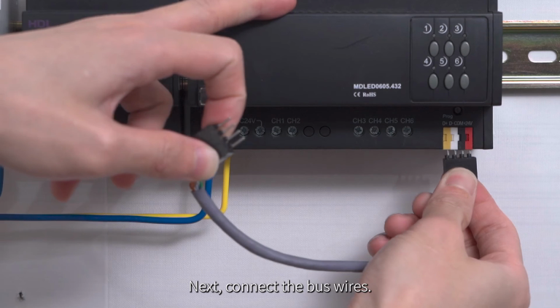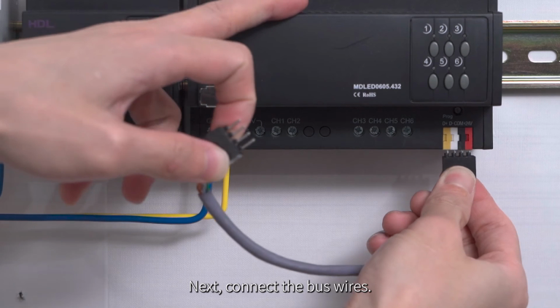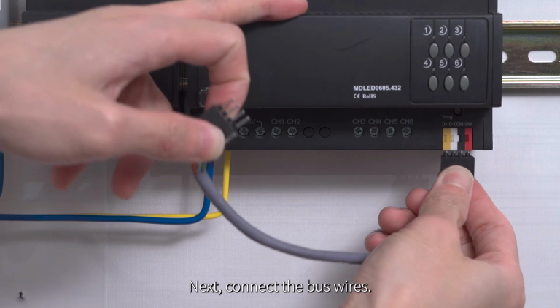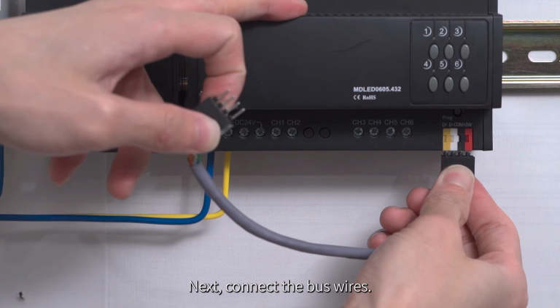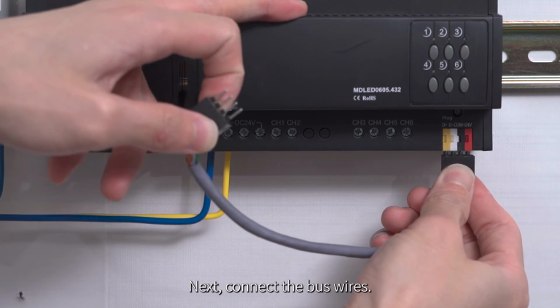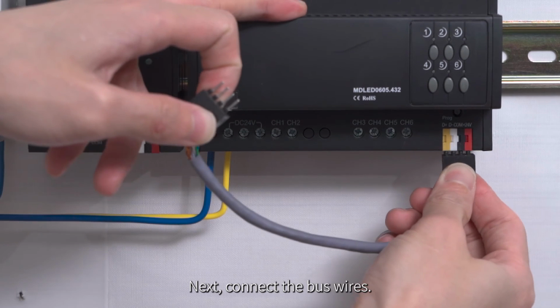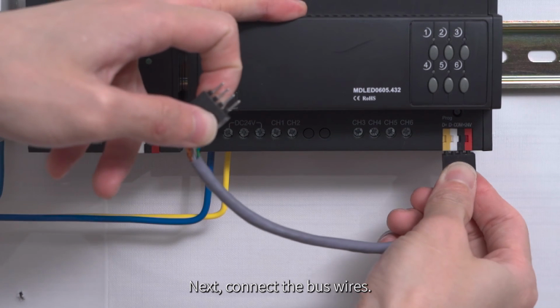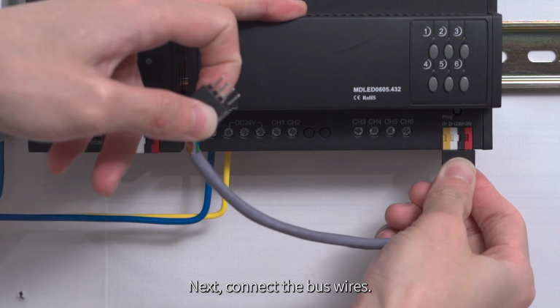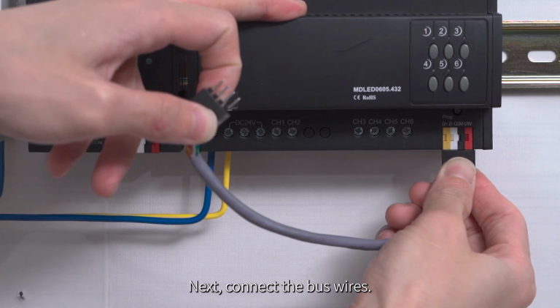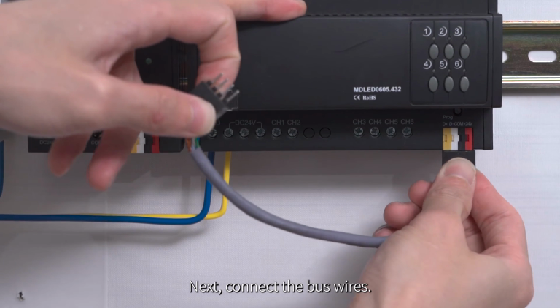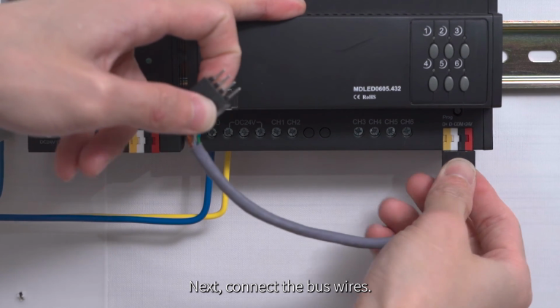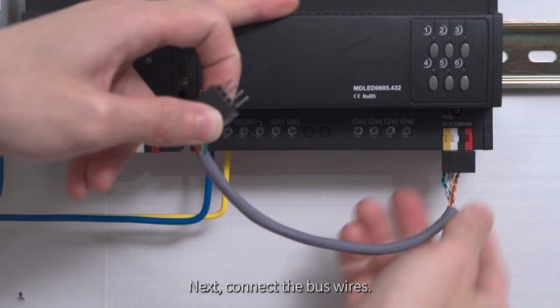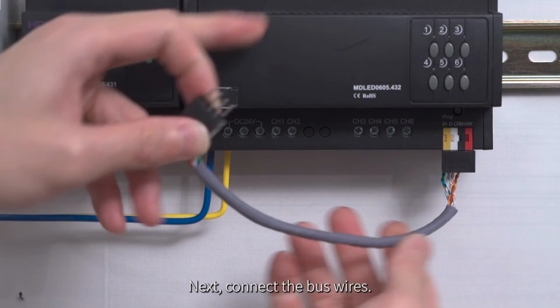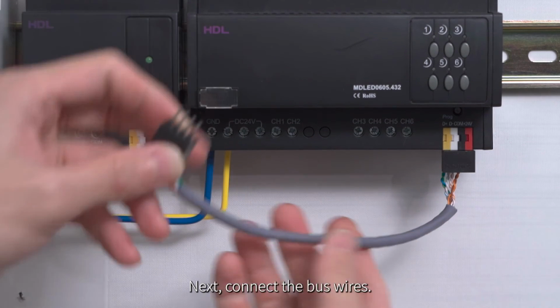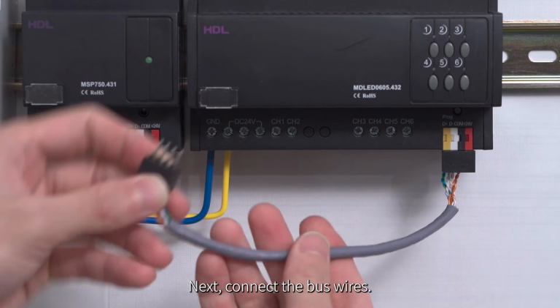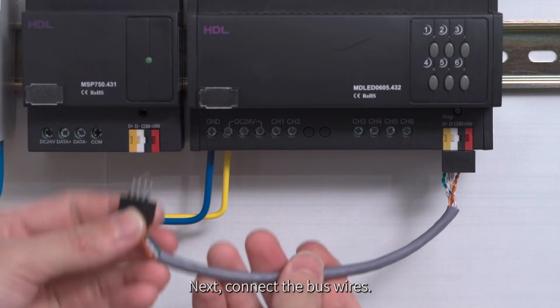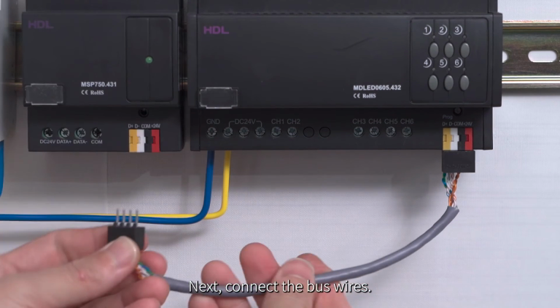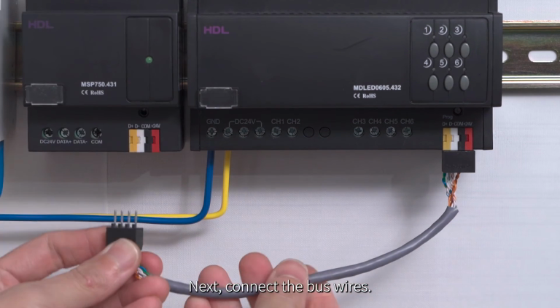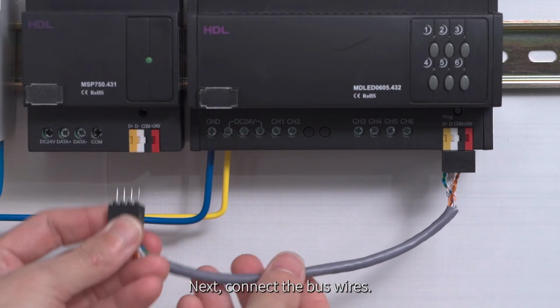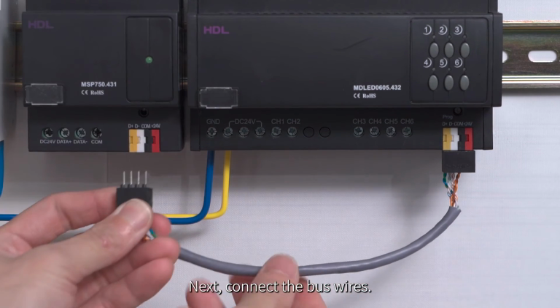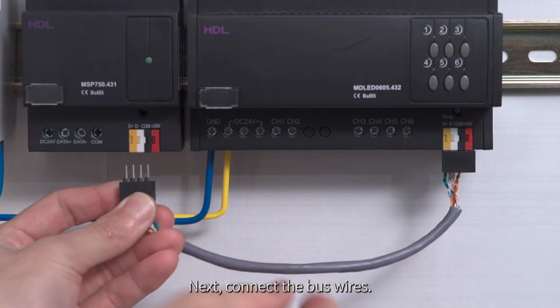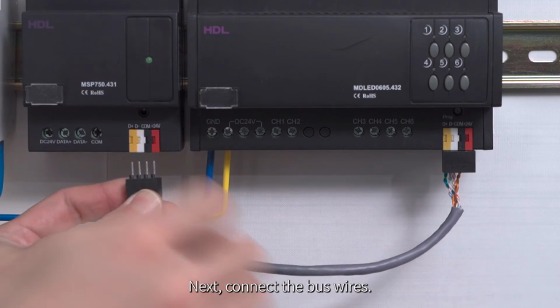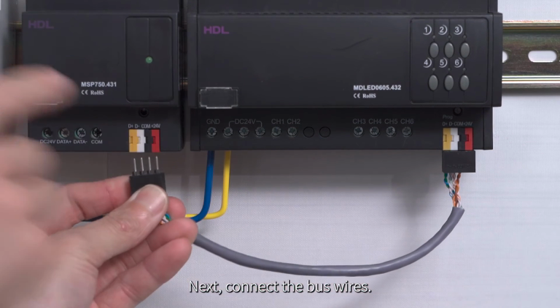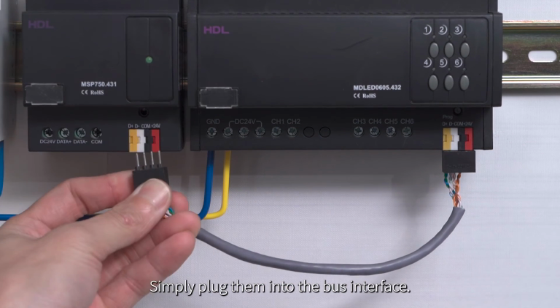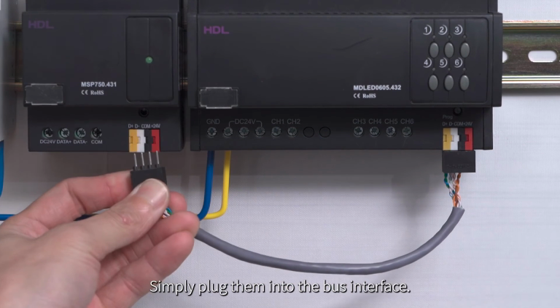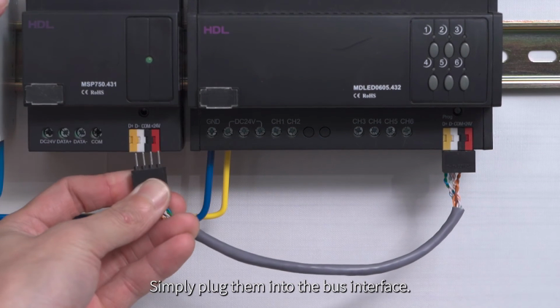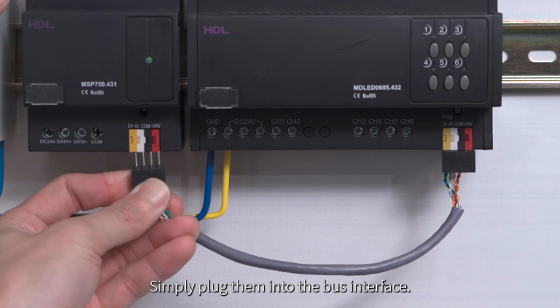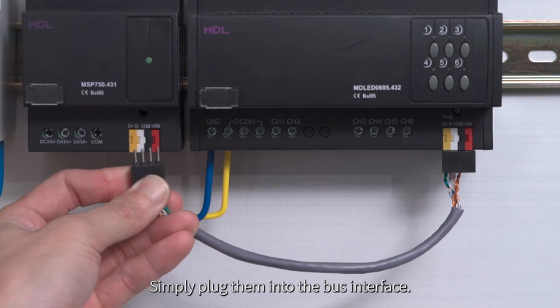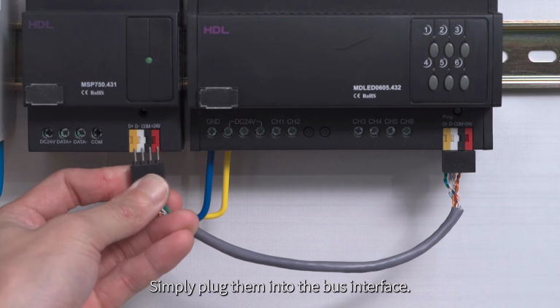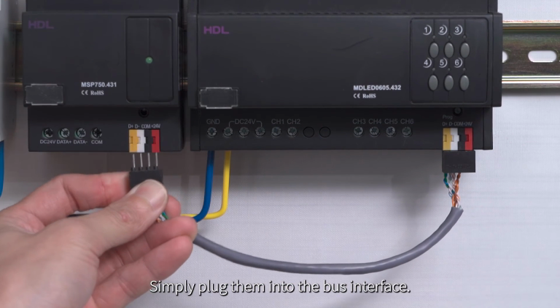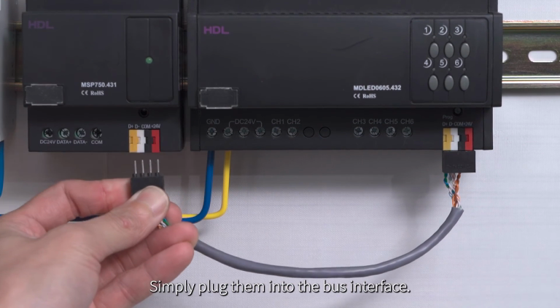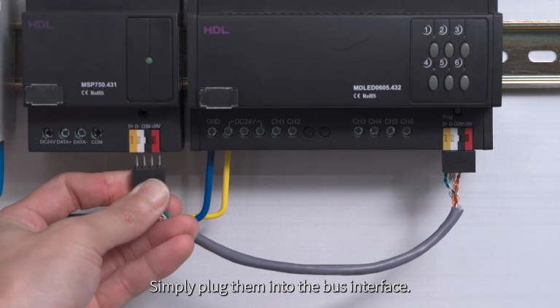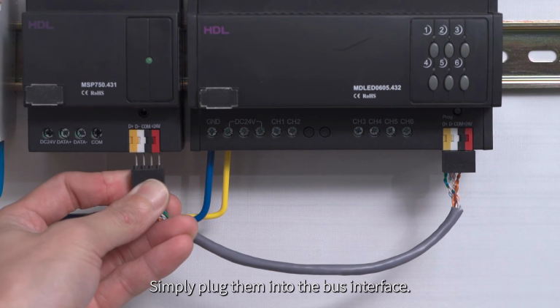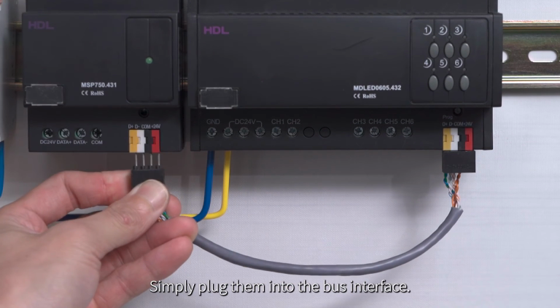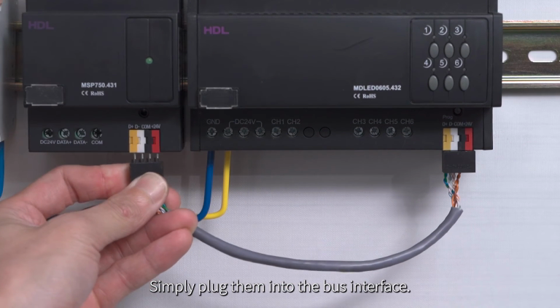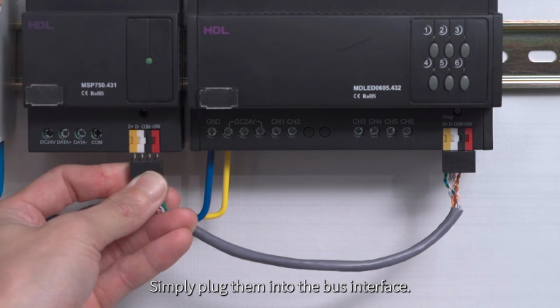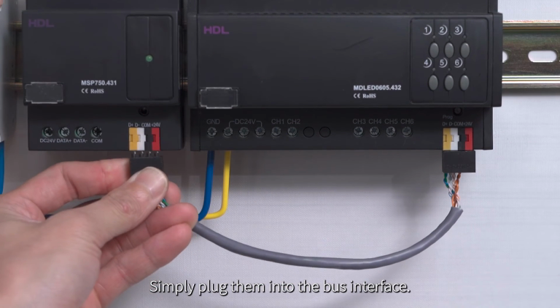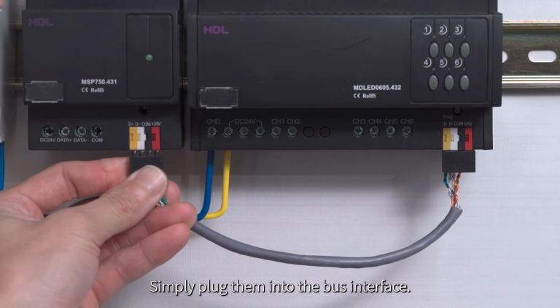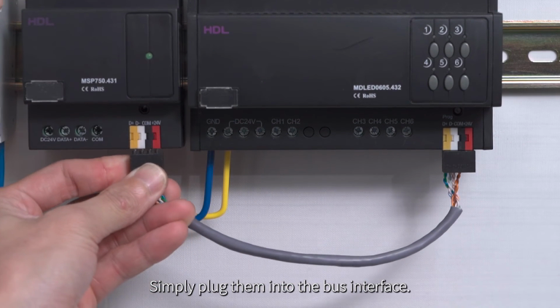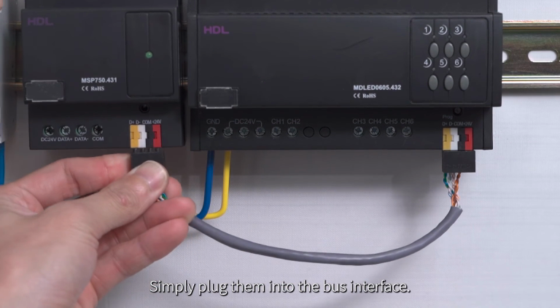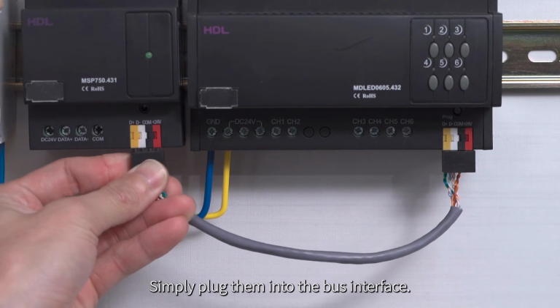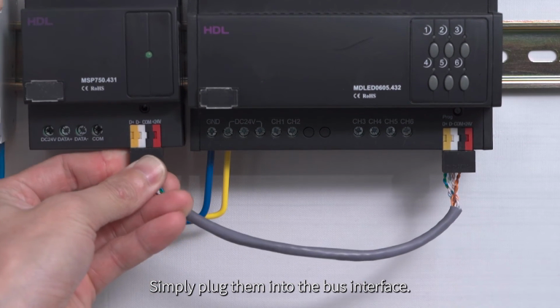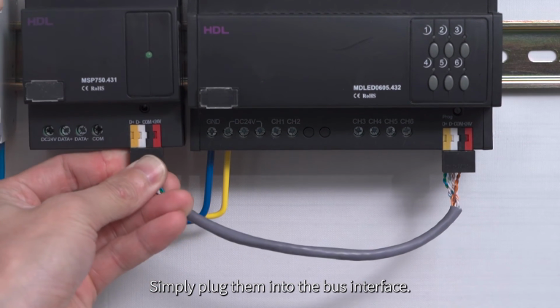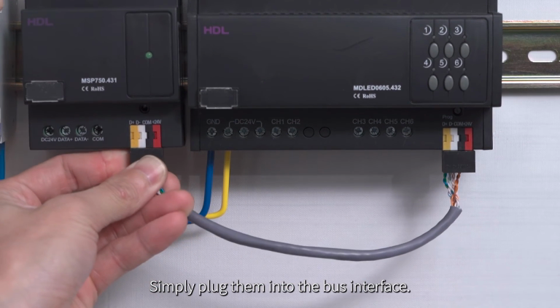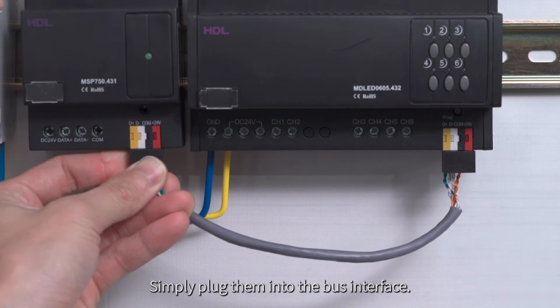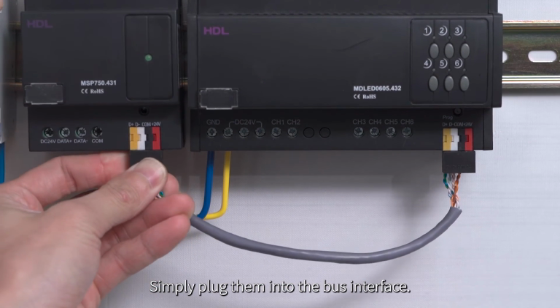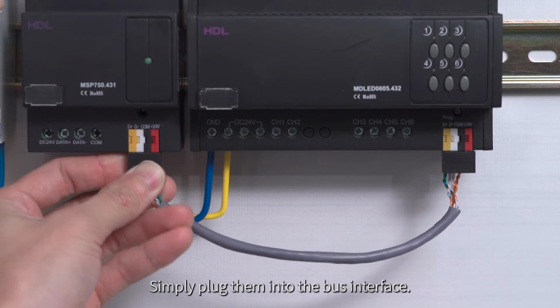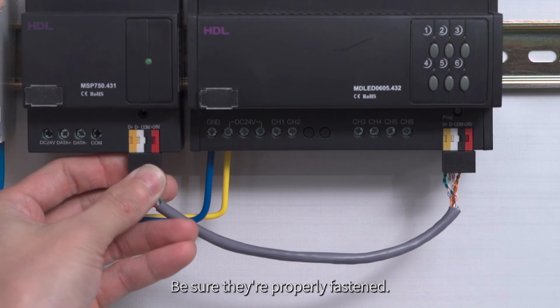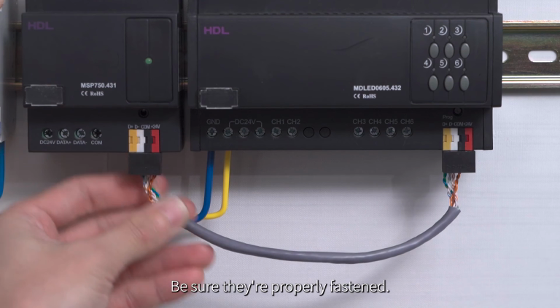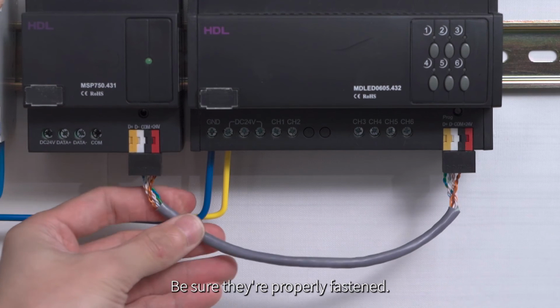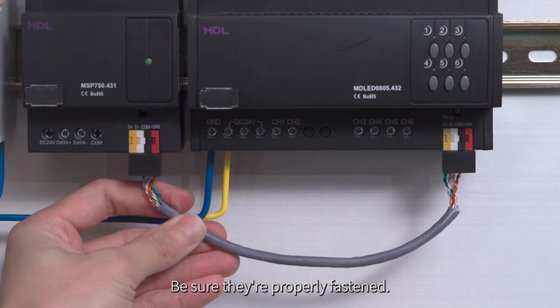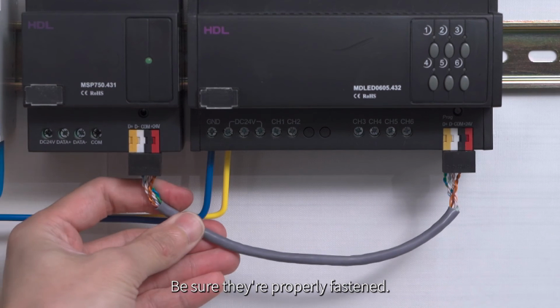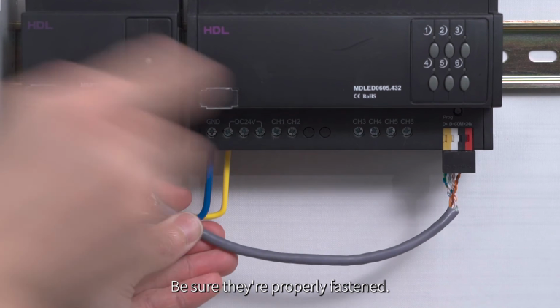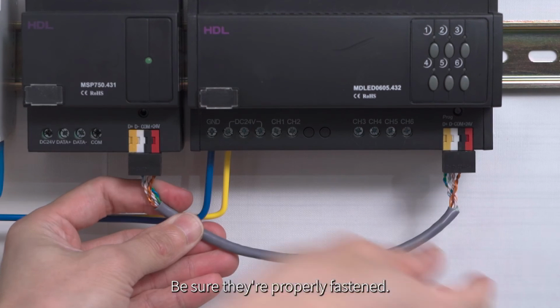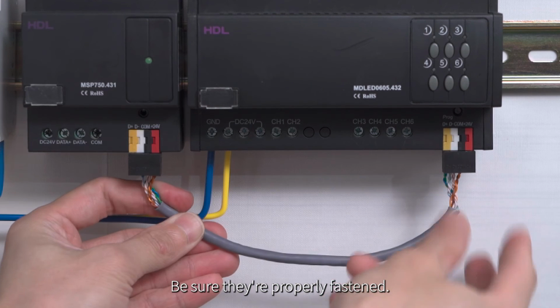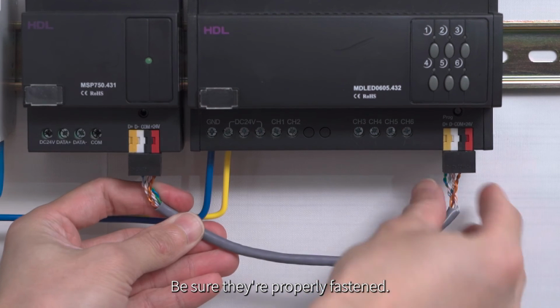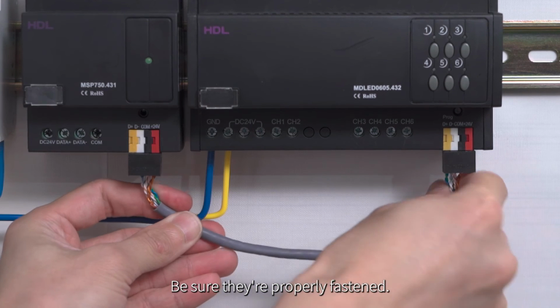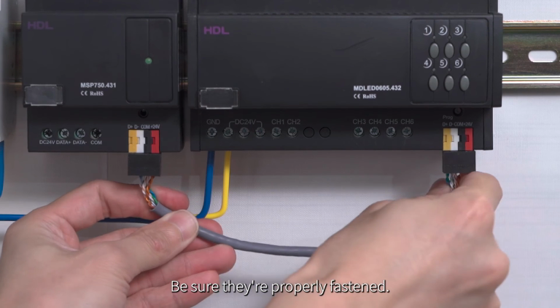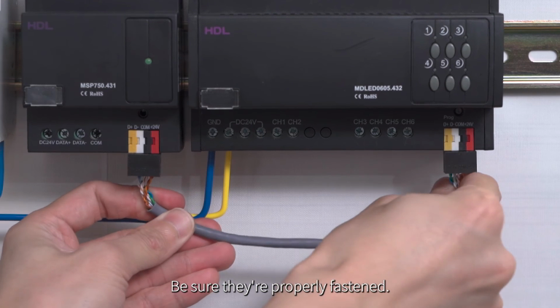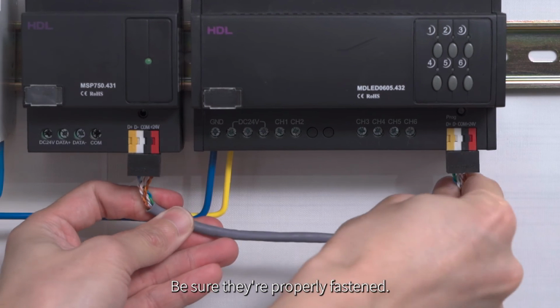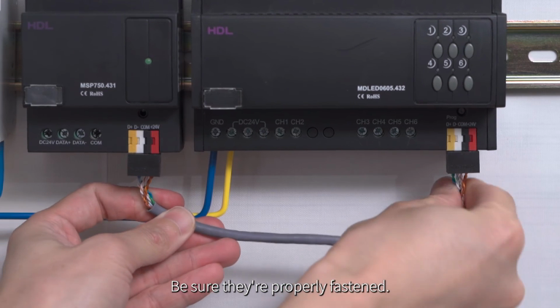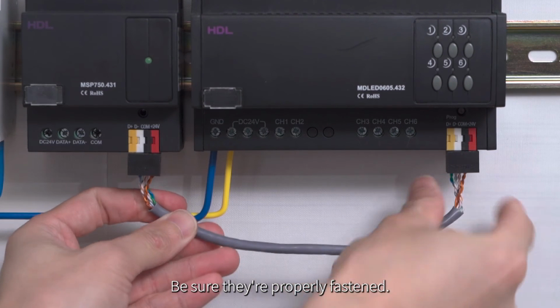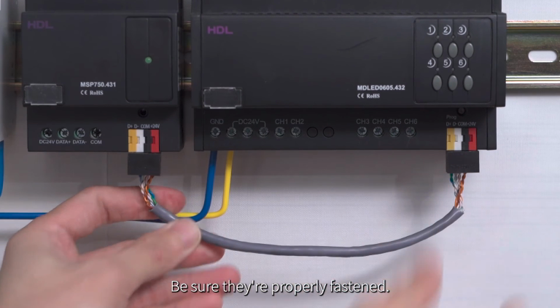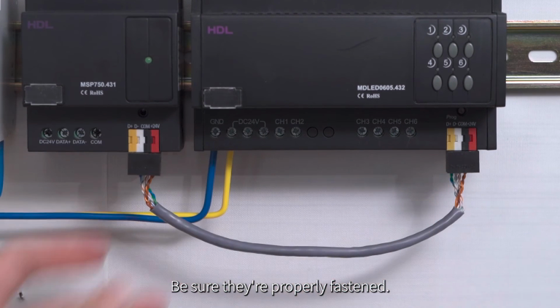Next, connect the bus wires. Simply plug them into the bus interface. Be sure they're properly fastened.